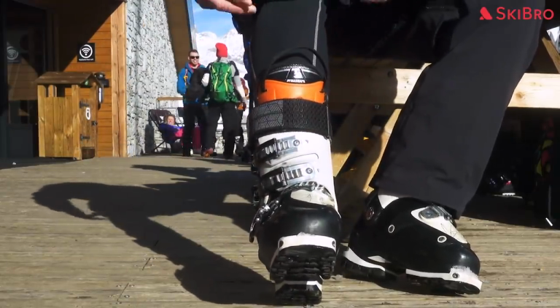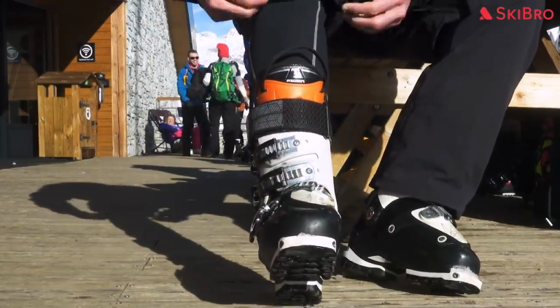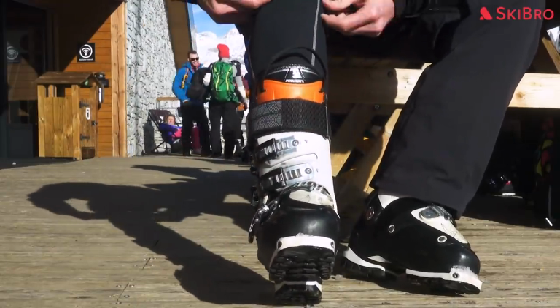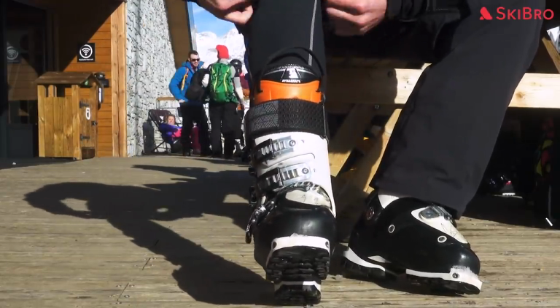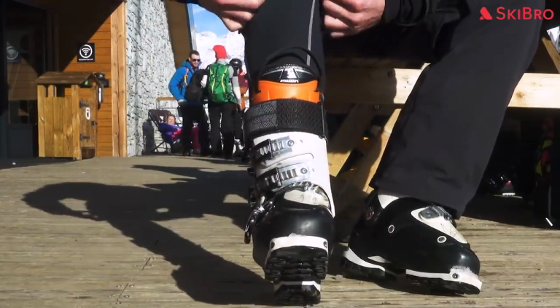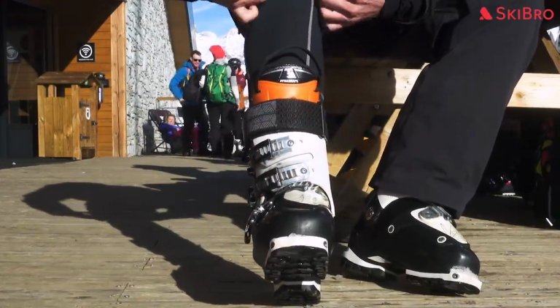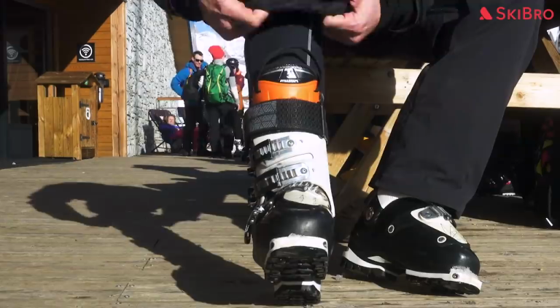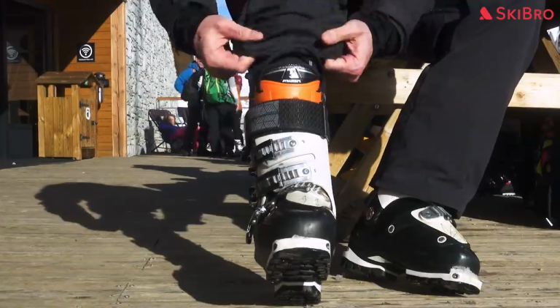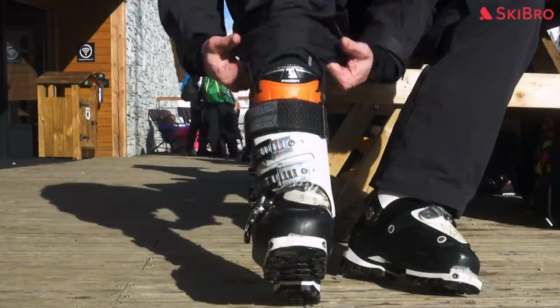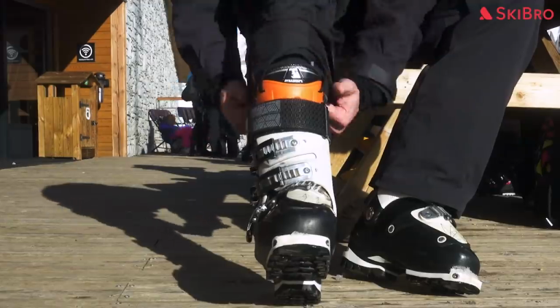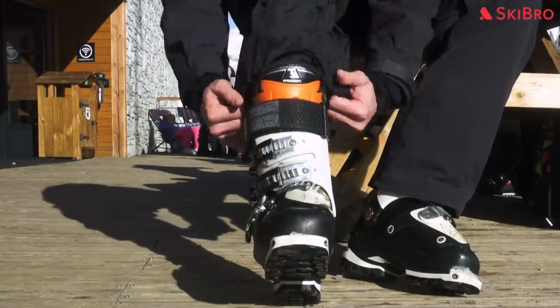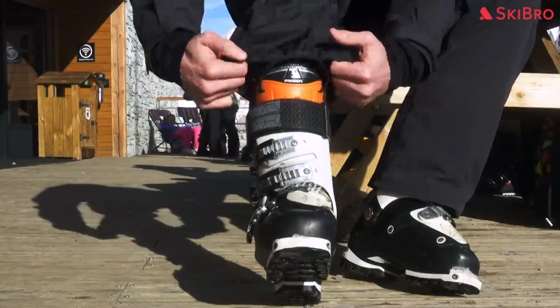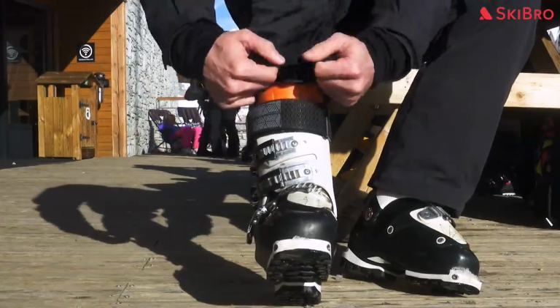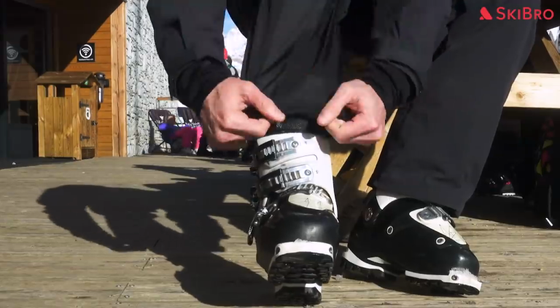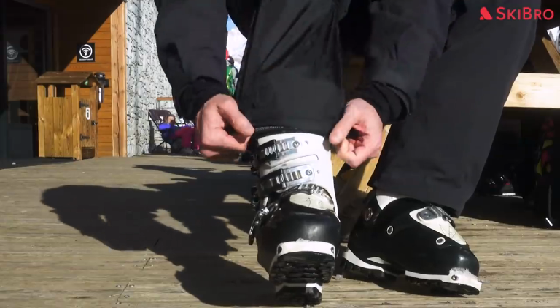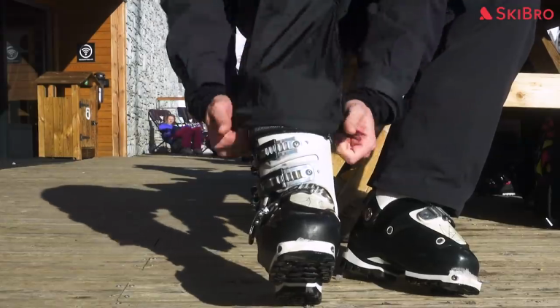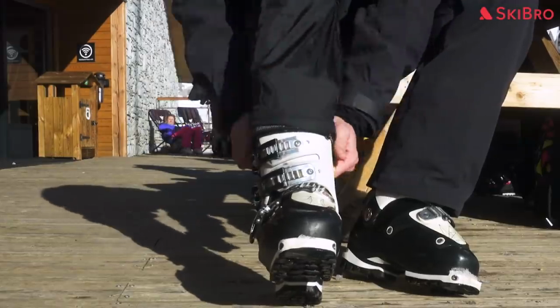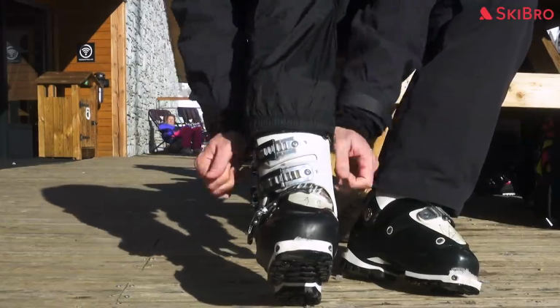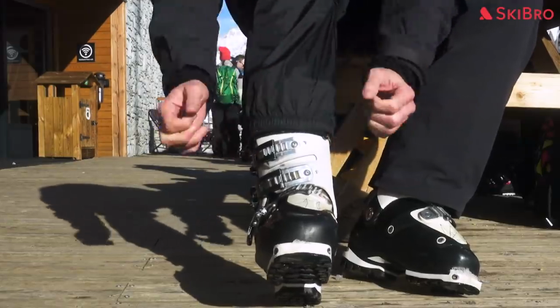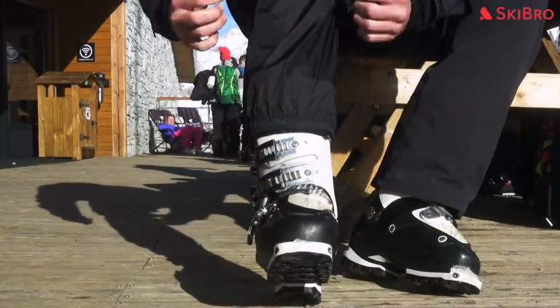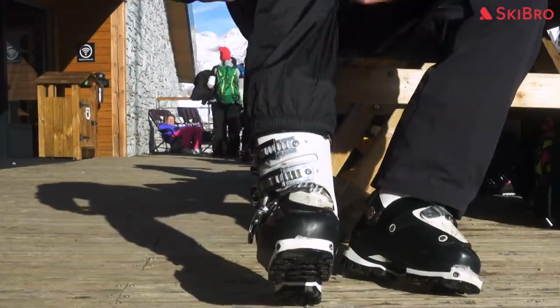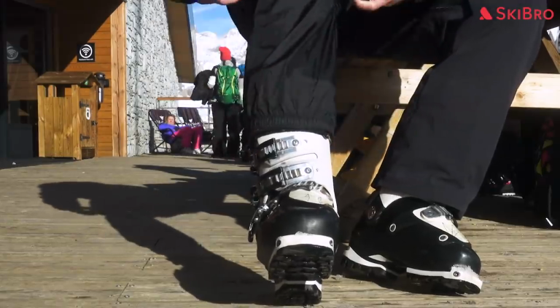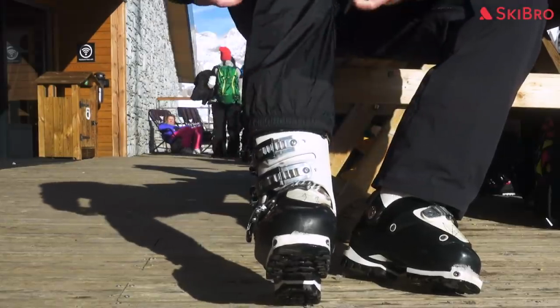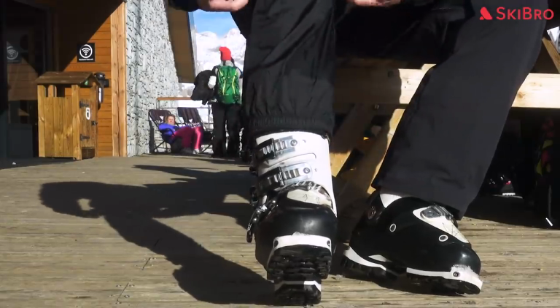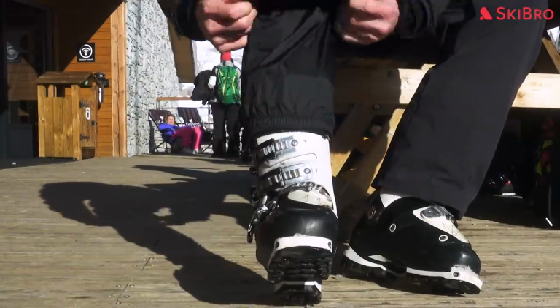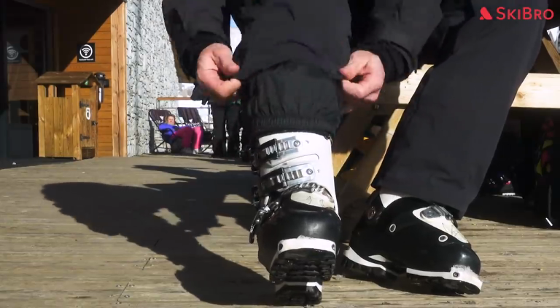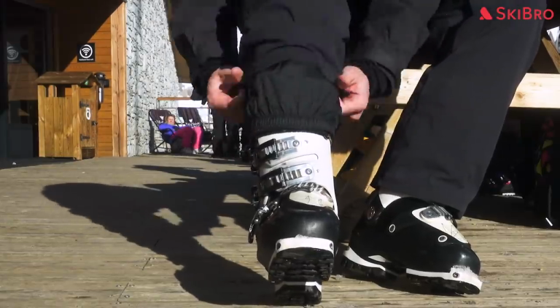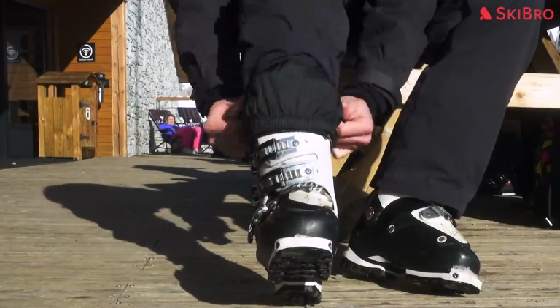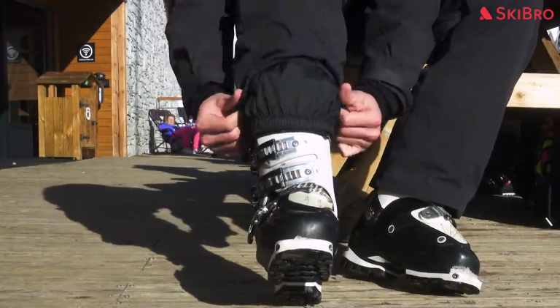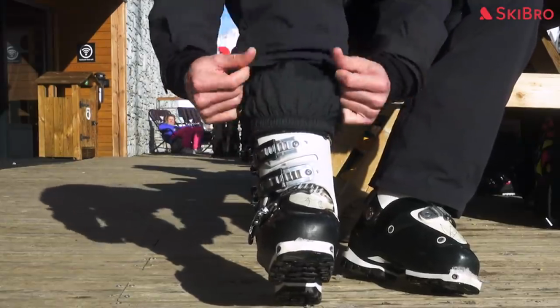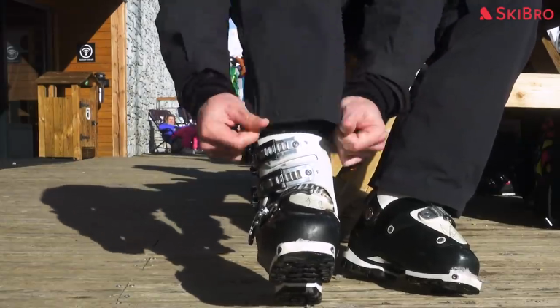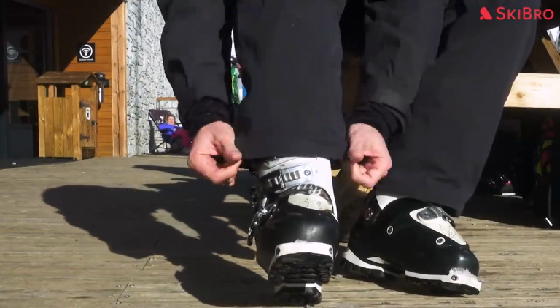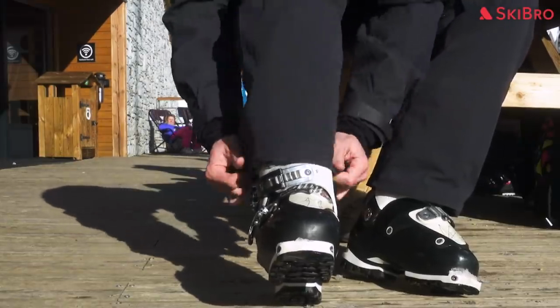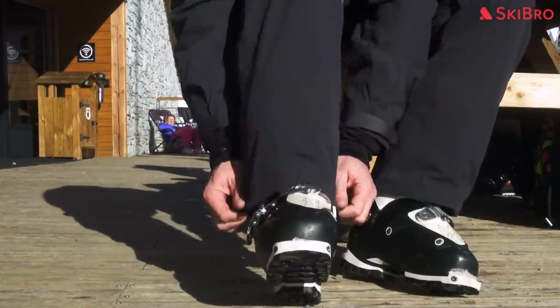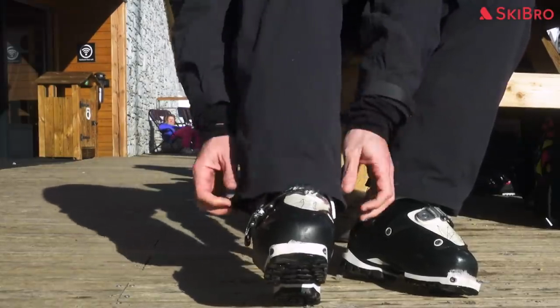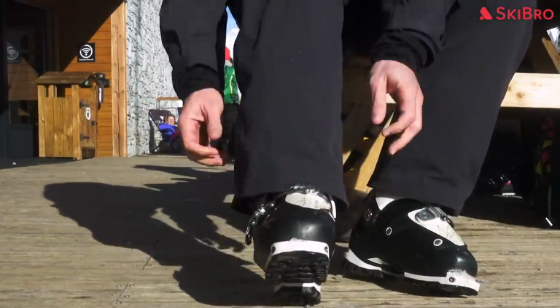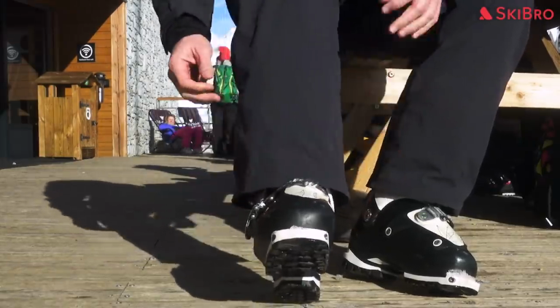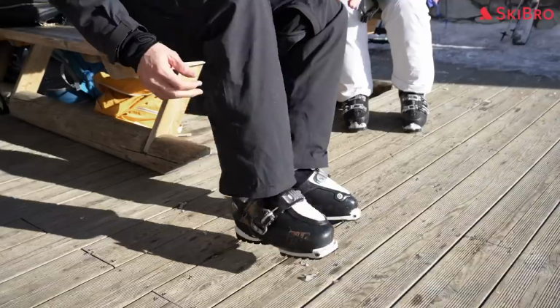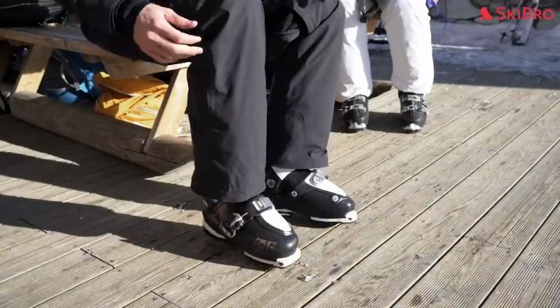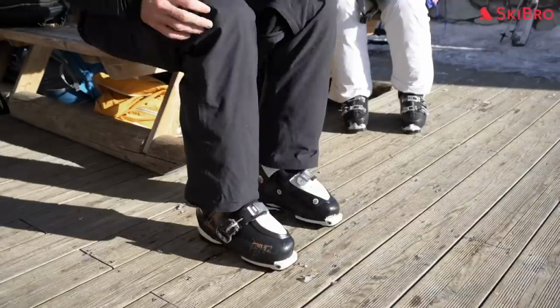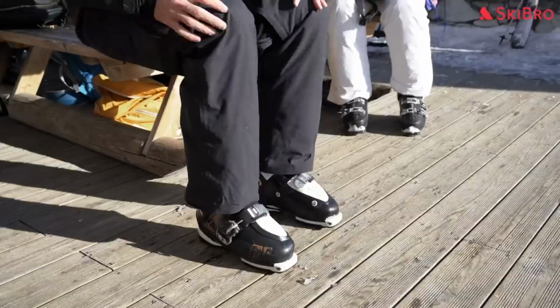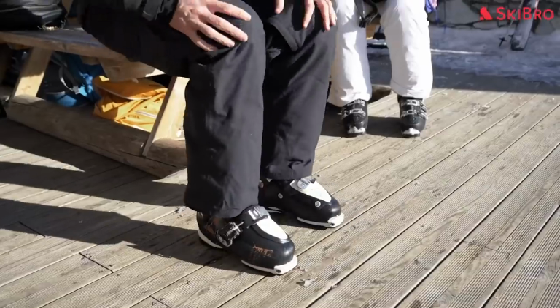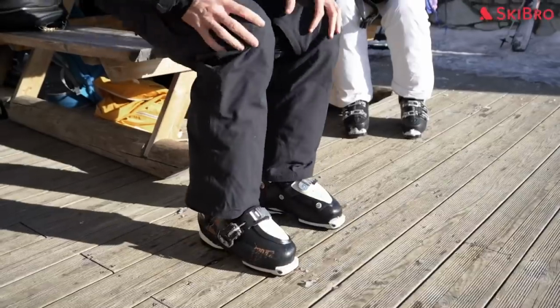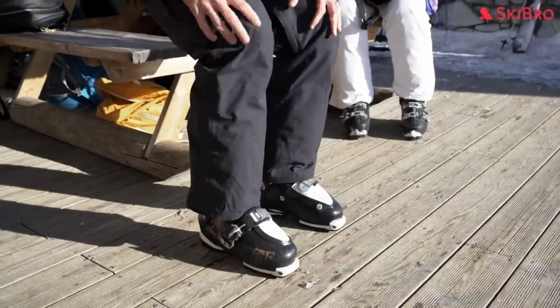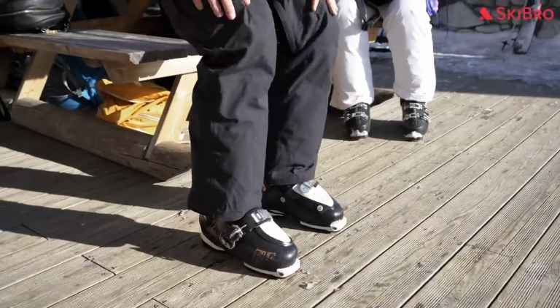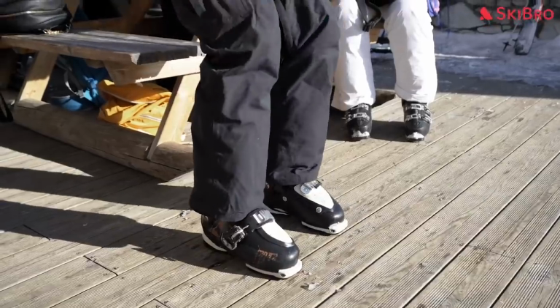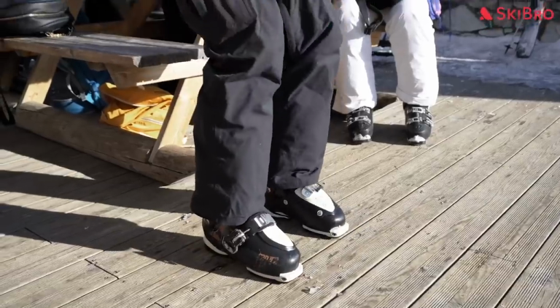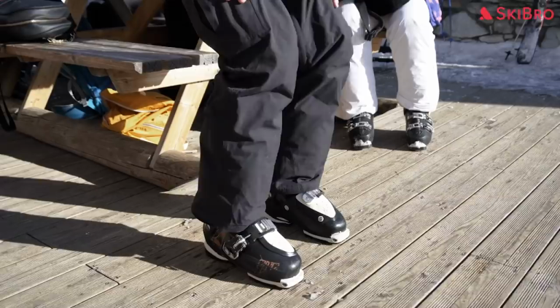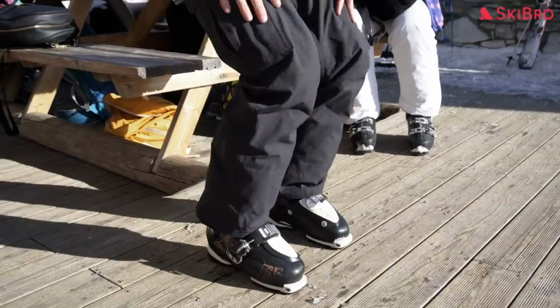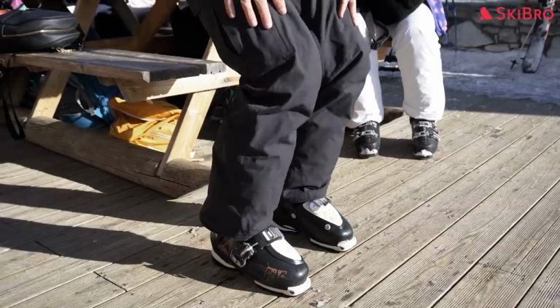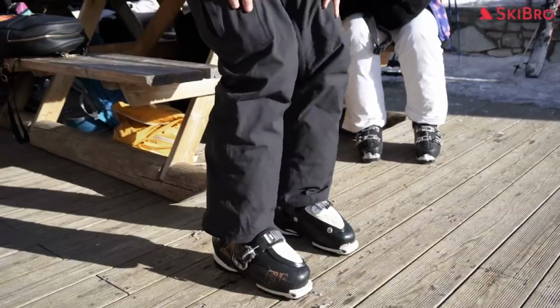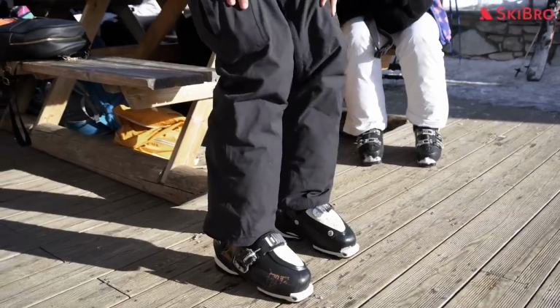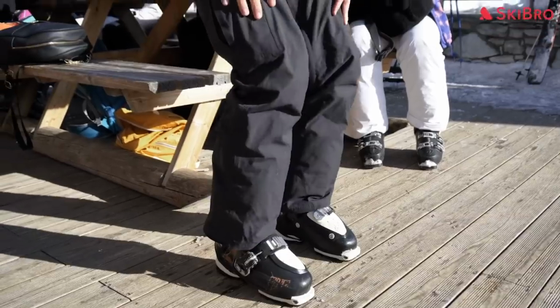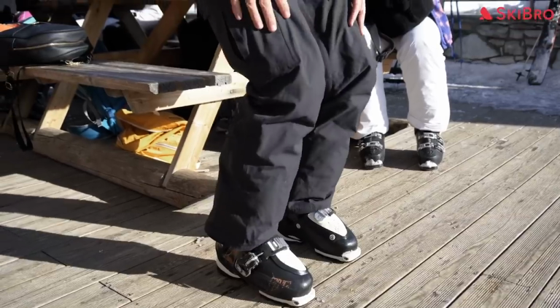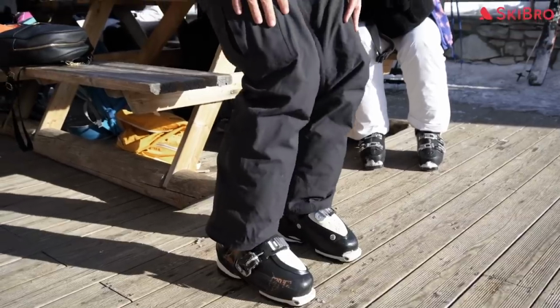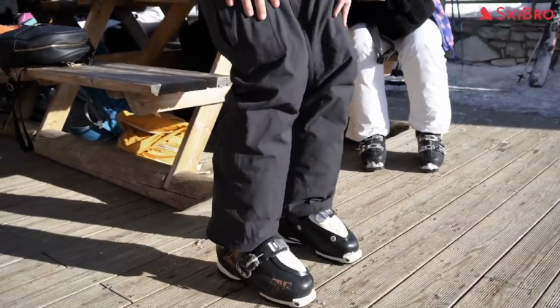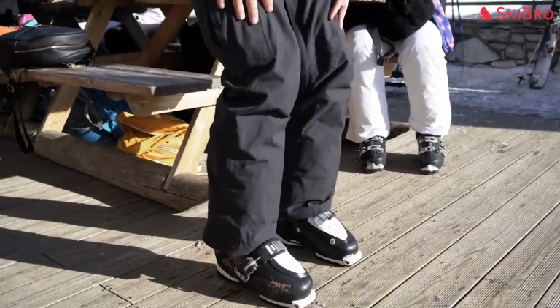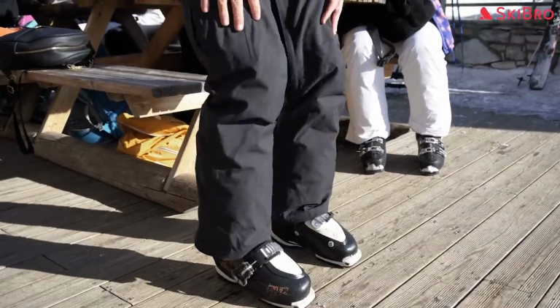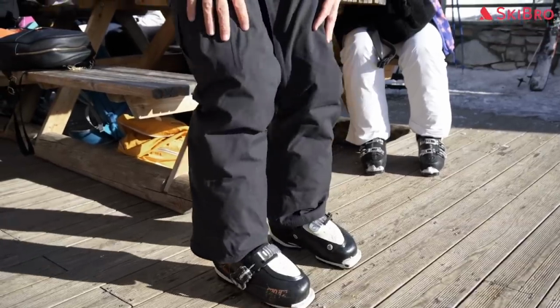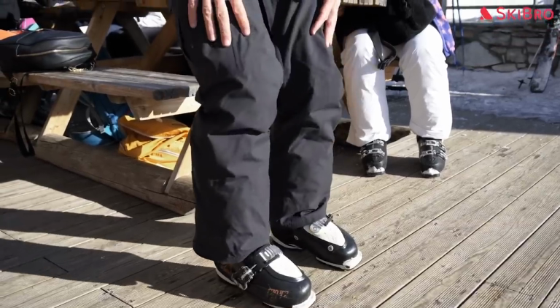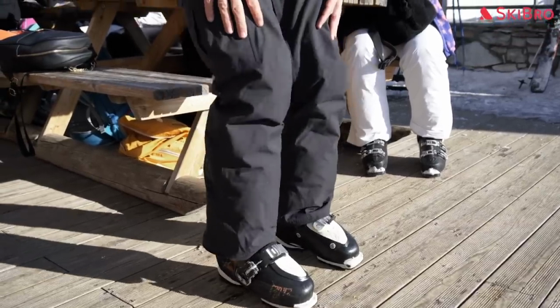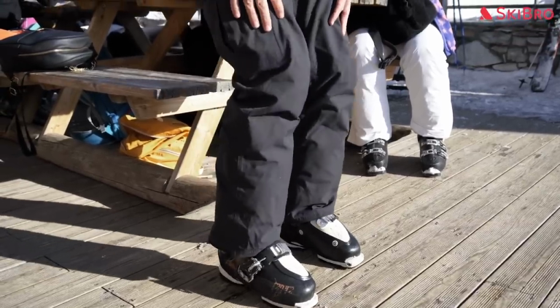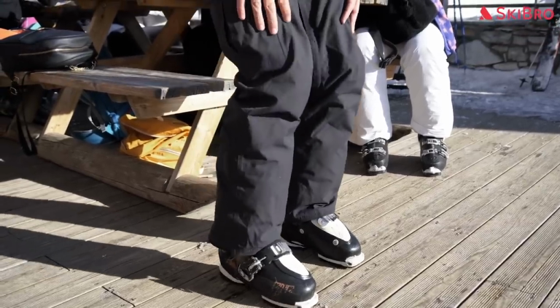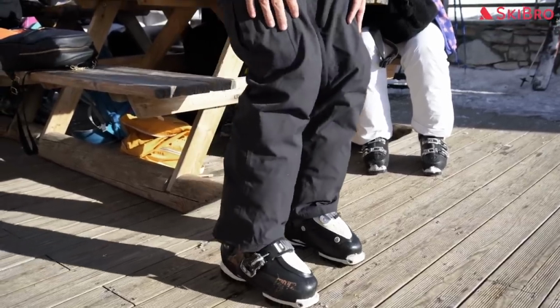When your boots are done up, you can place the waterproof gaiter on your salopettes over the top of your boots. This will help keep your feet dry for your entire ski day.